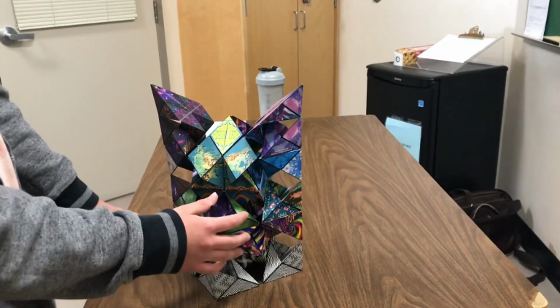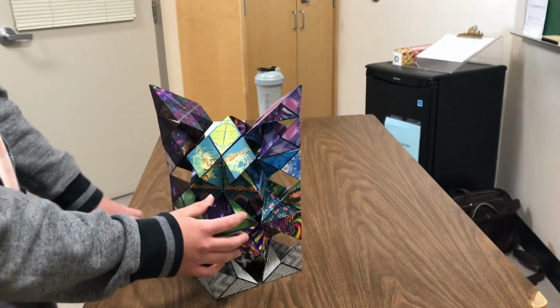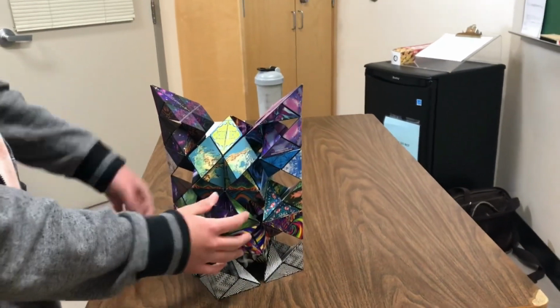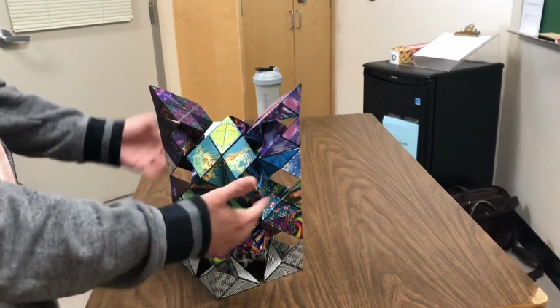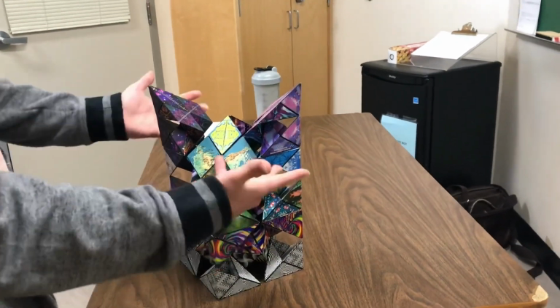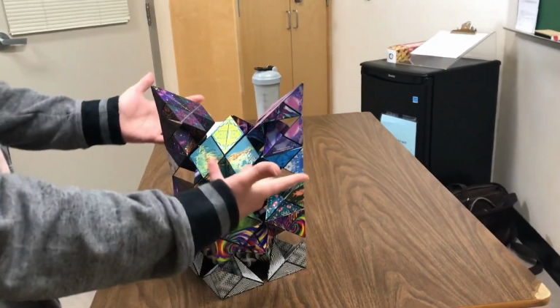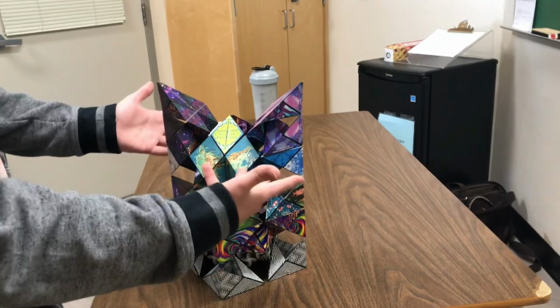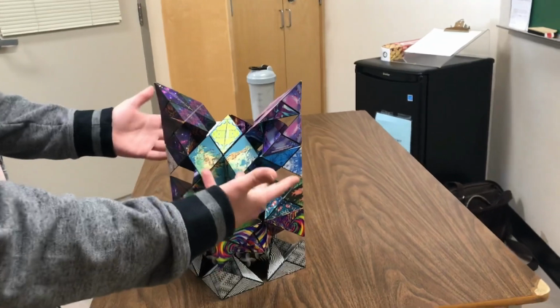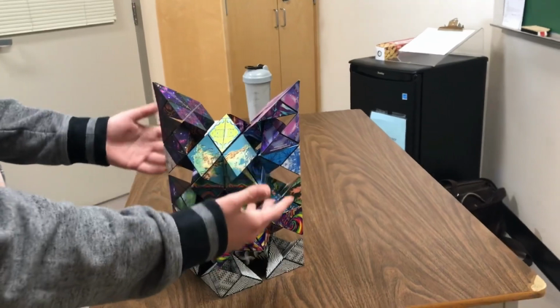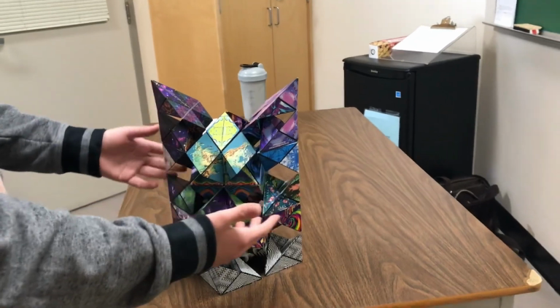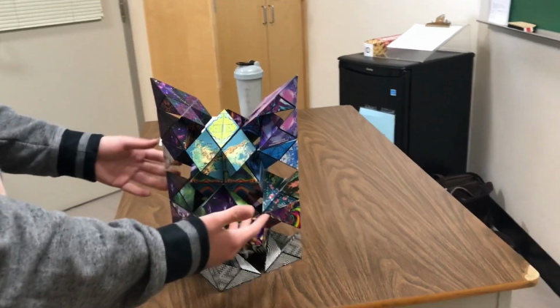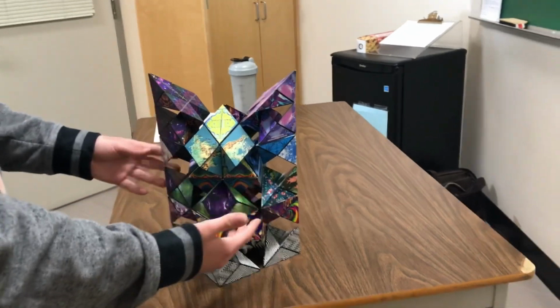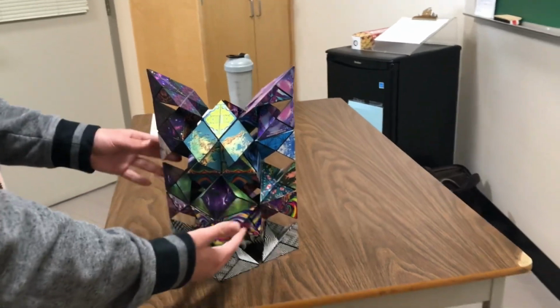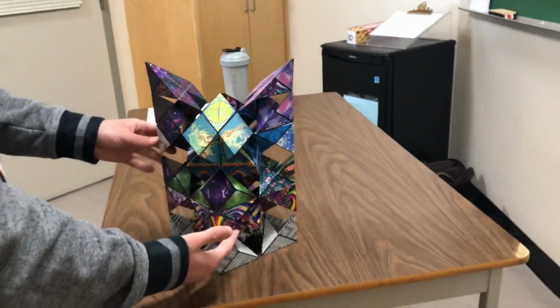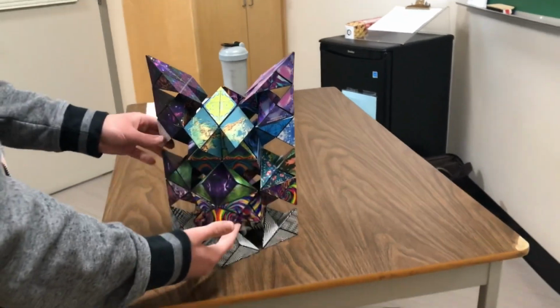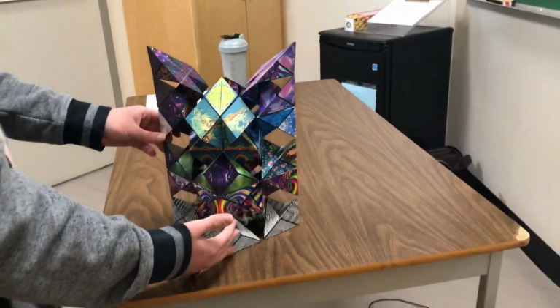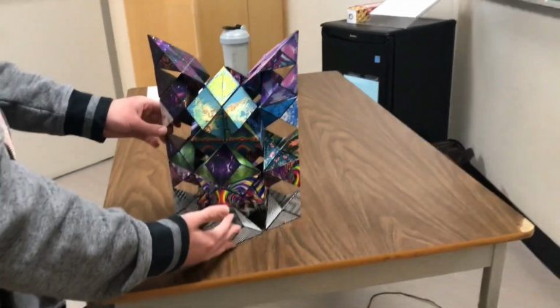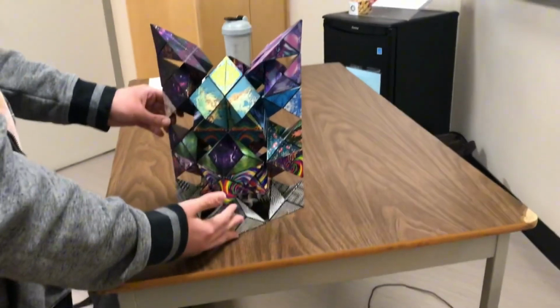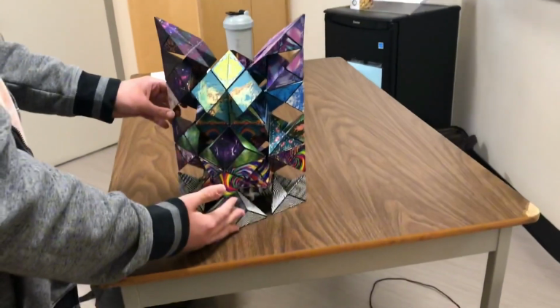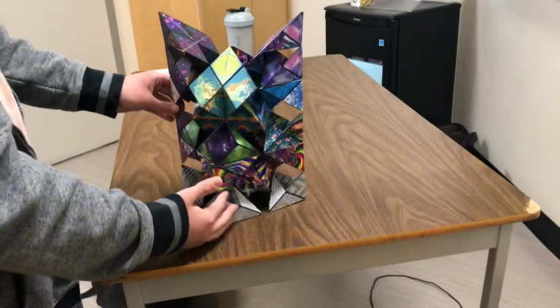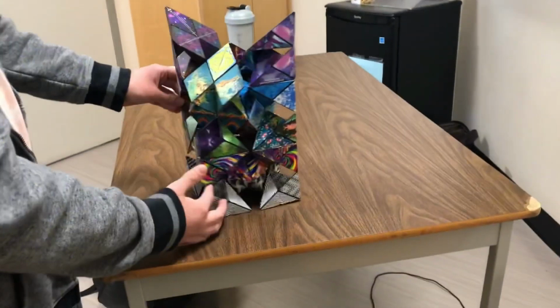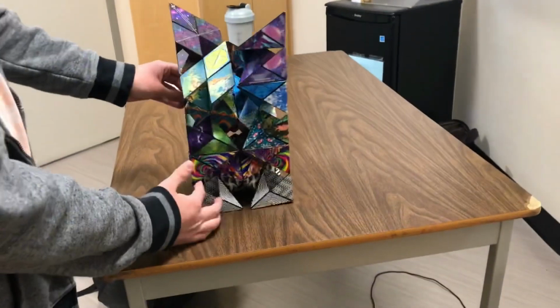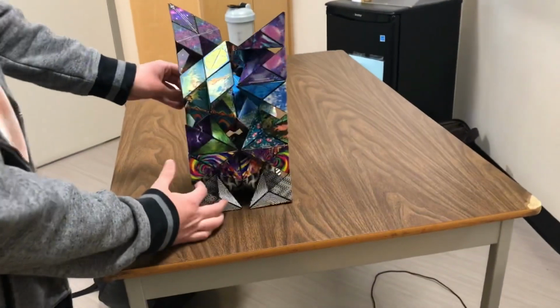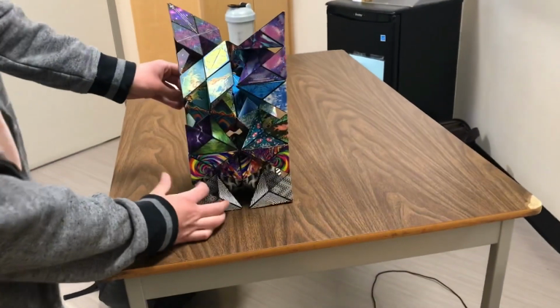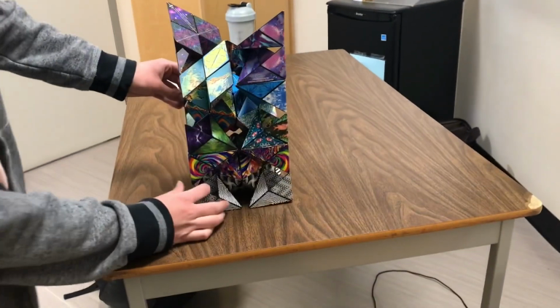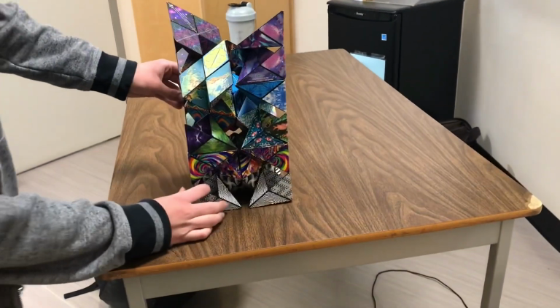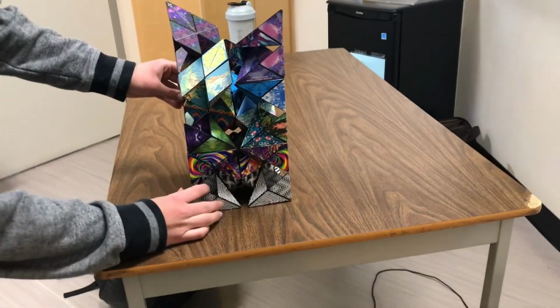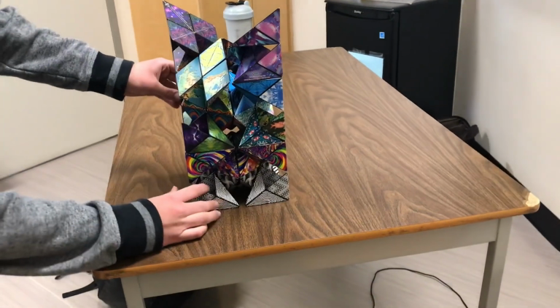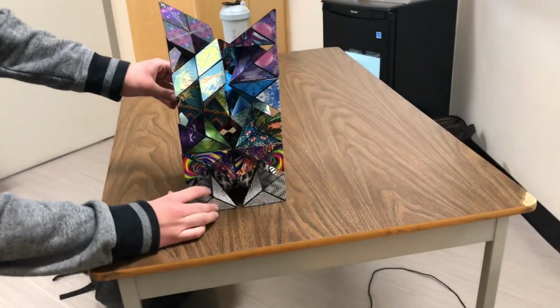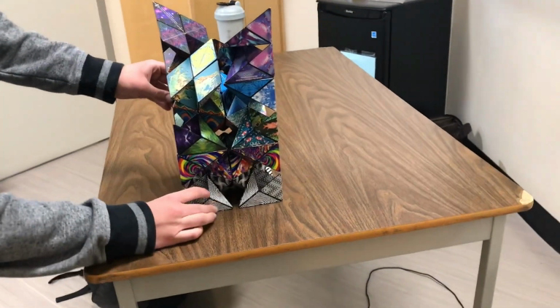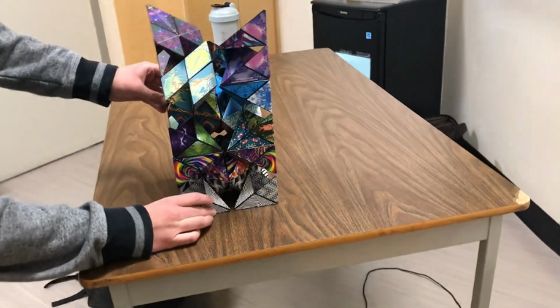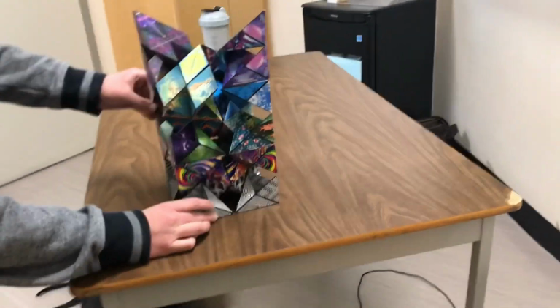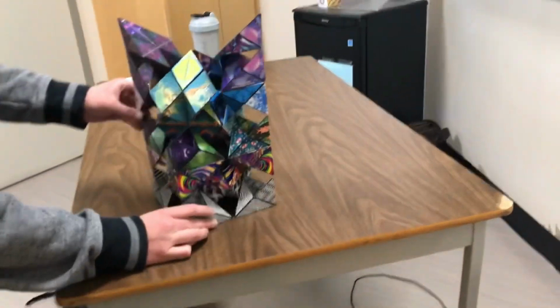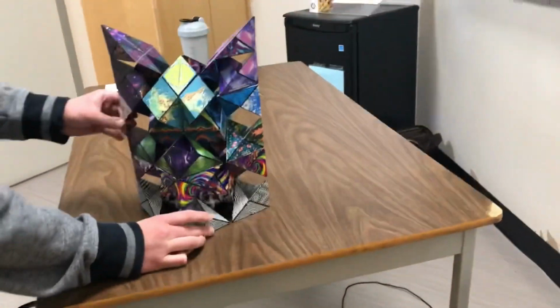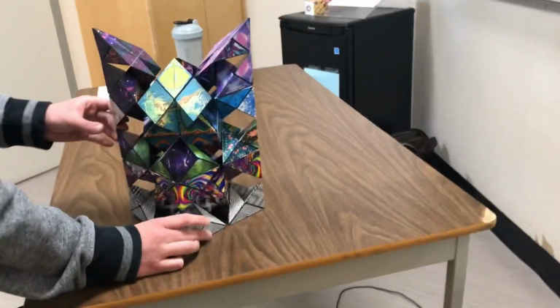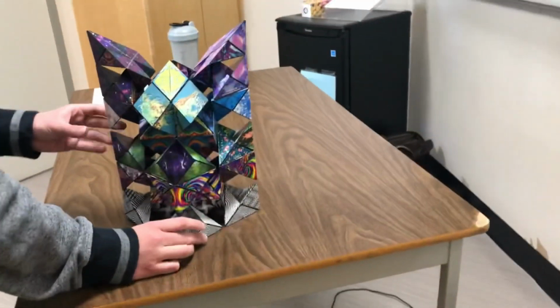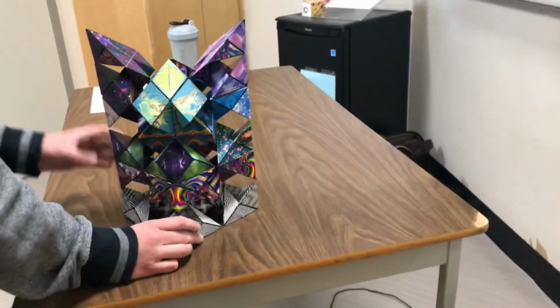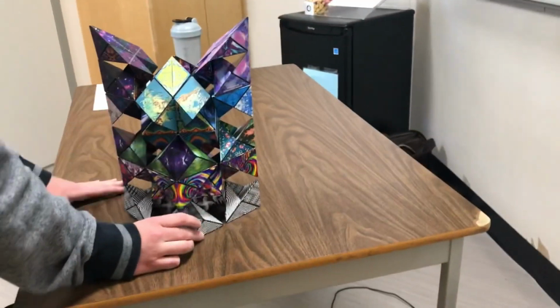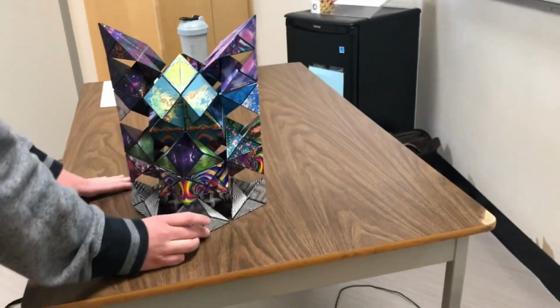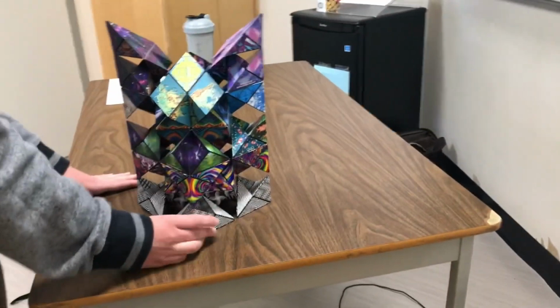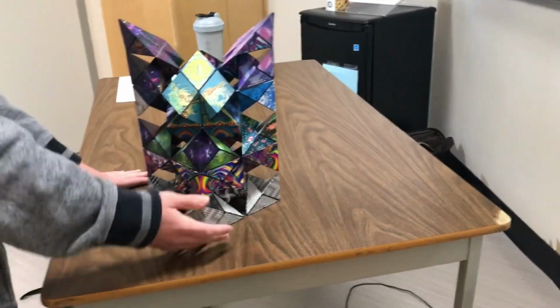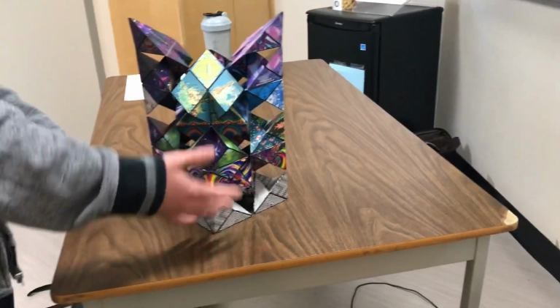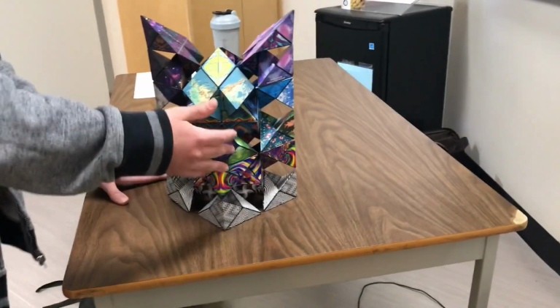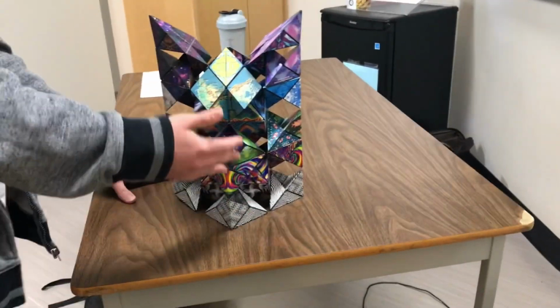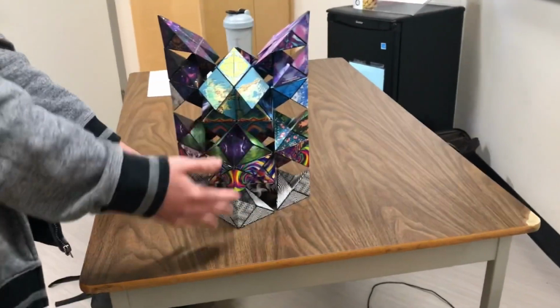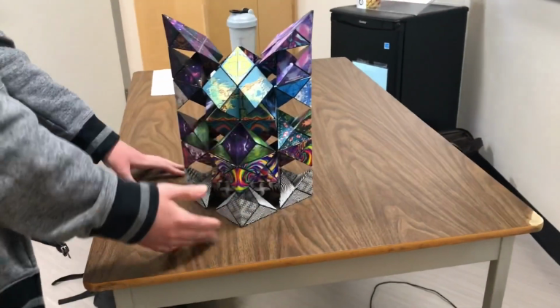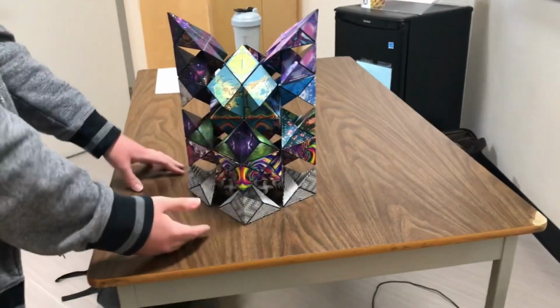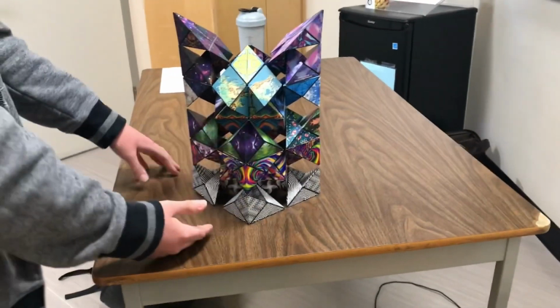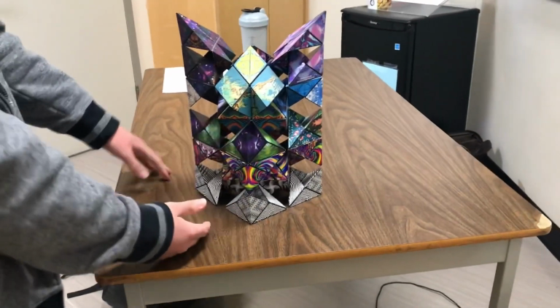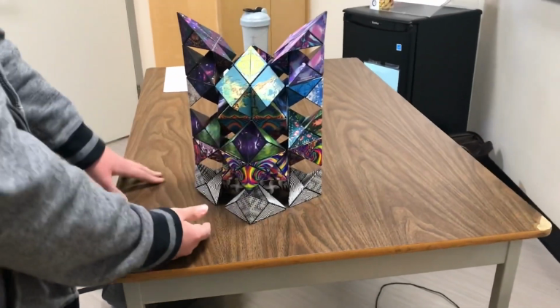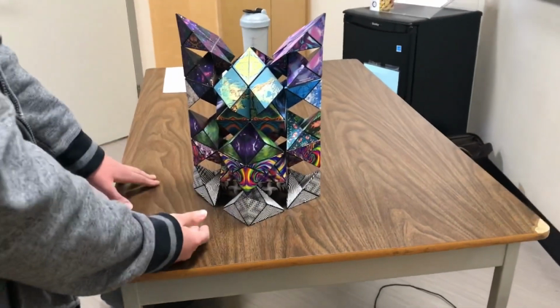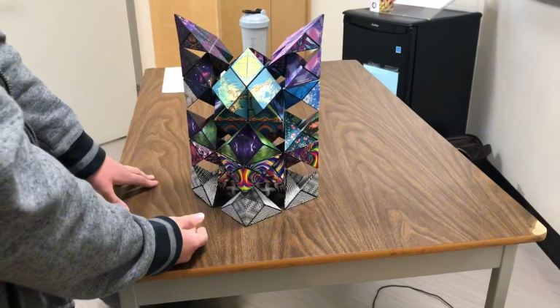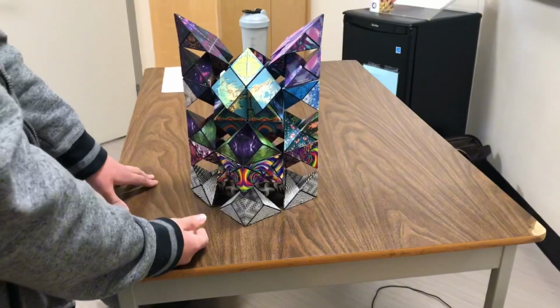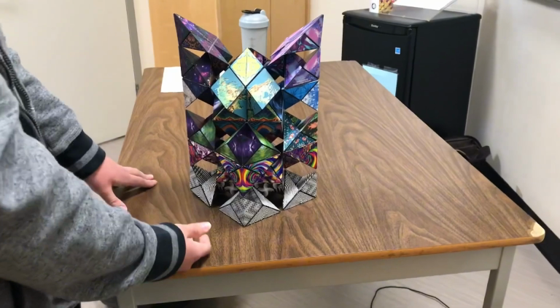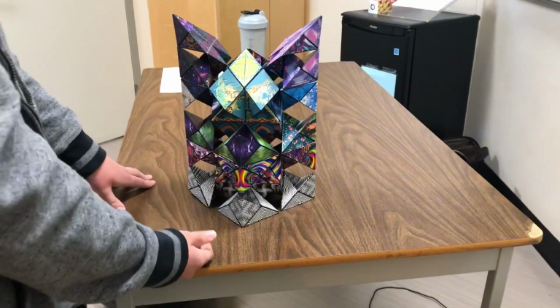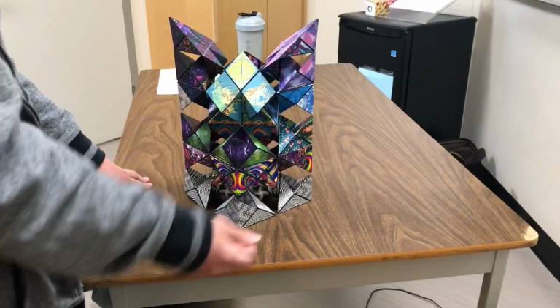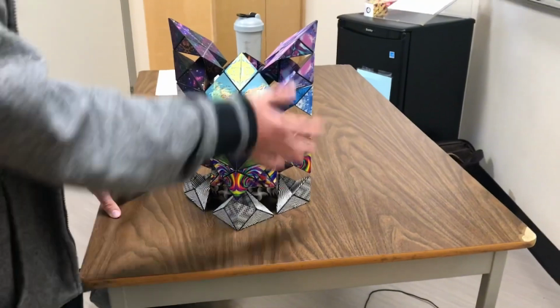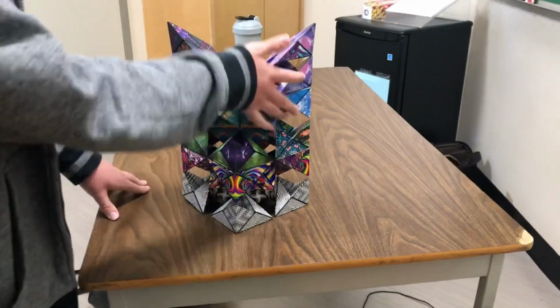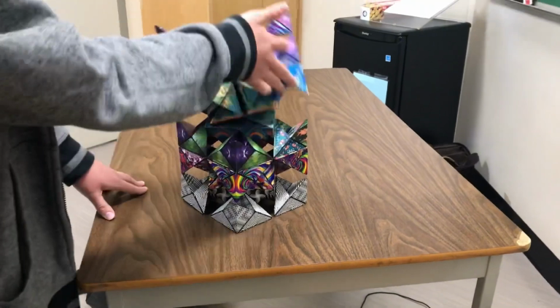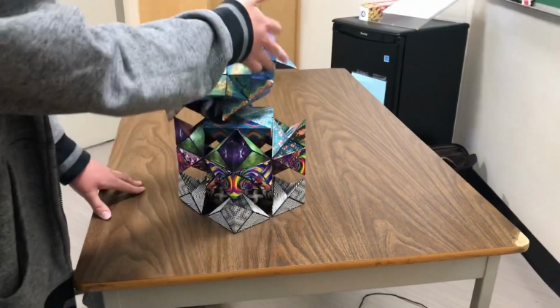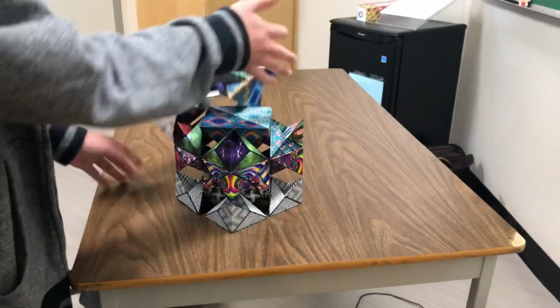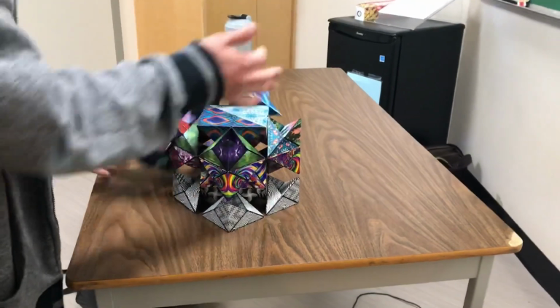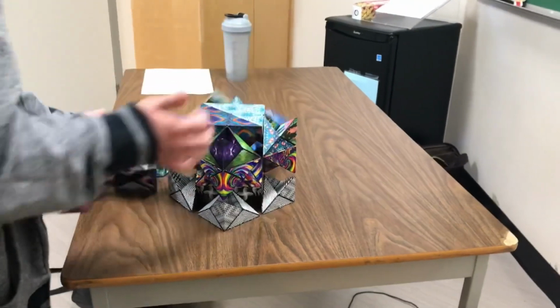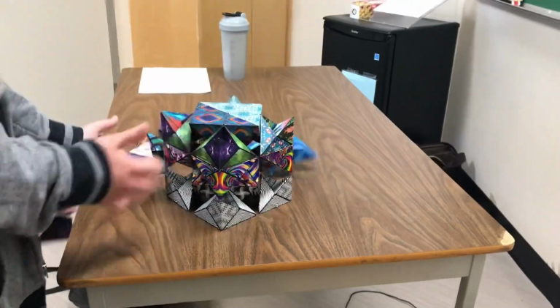It almost looks like a face. Yeah — oh god, I can't unsee that now. Get that away from me.